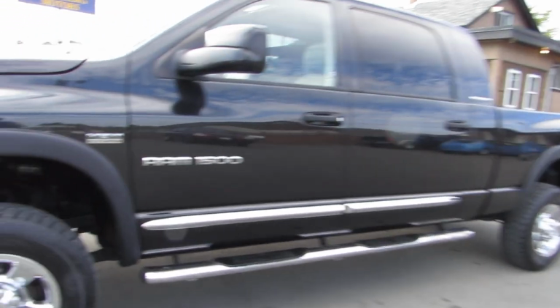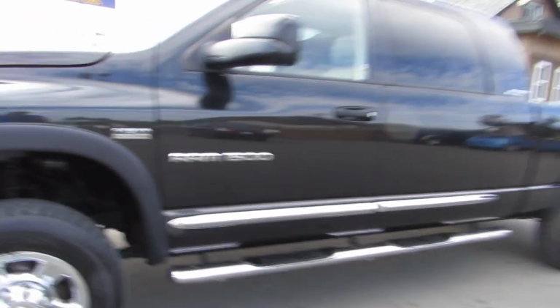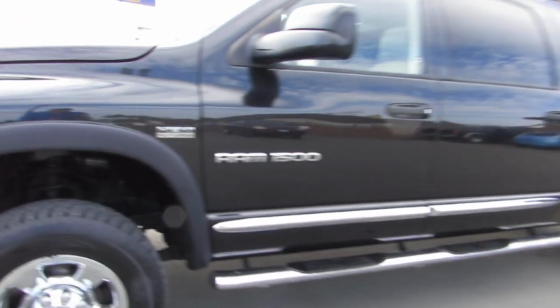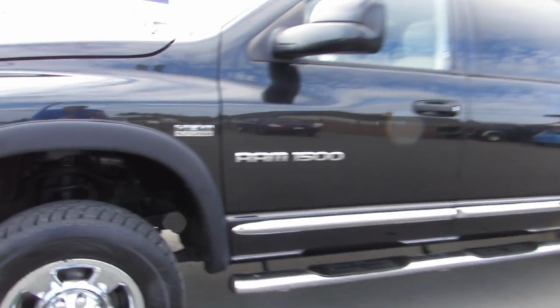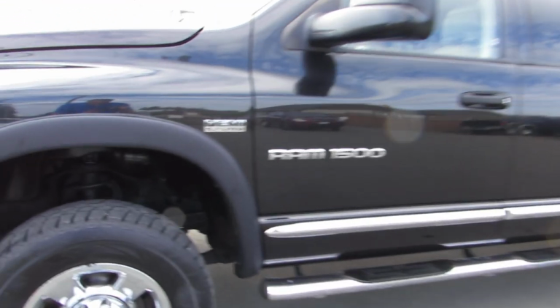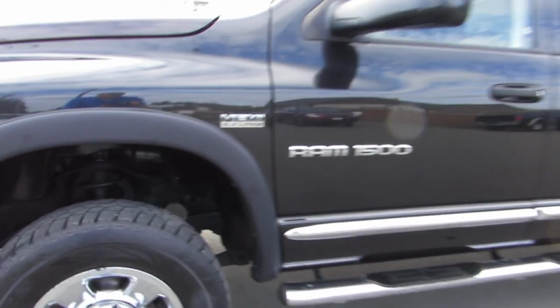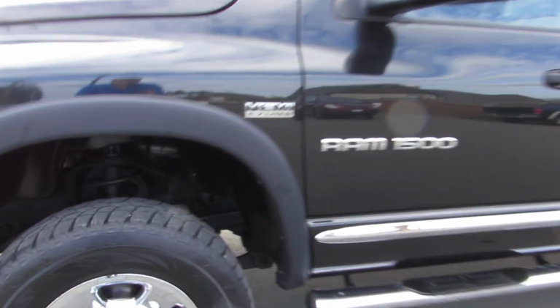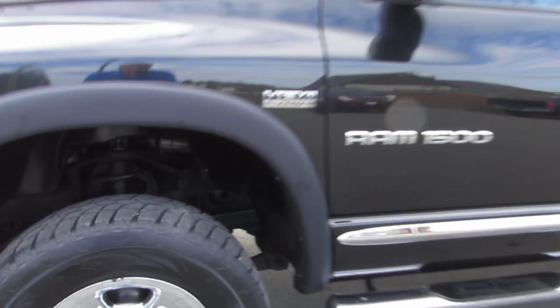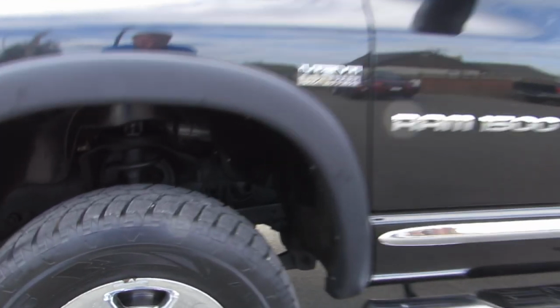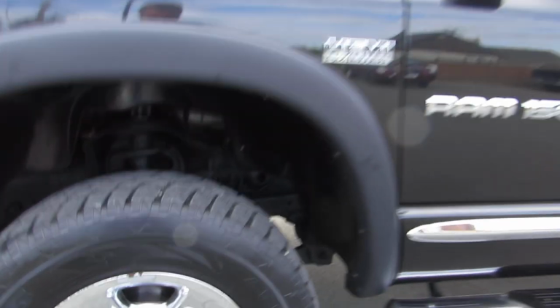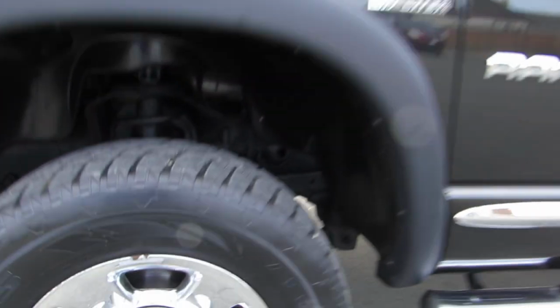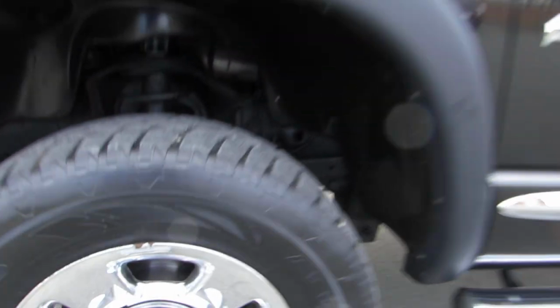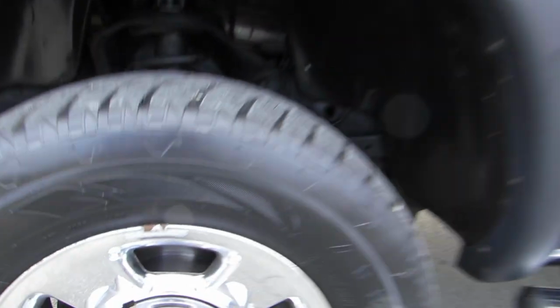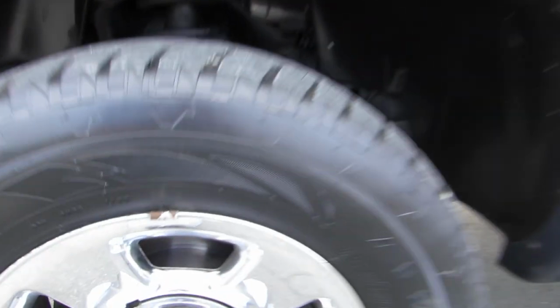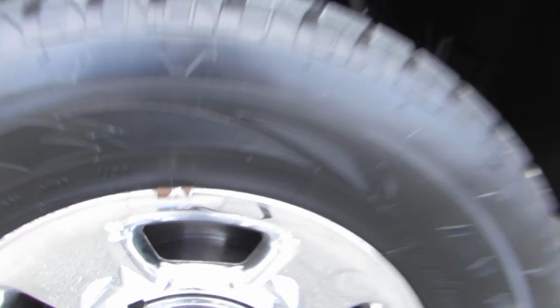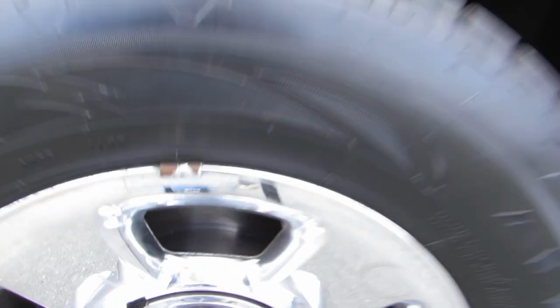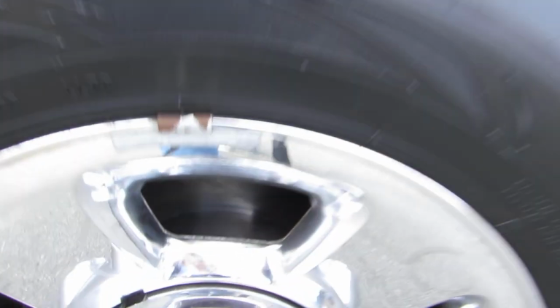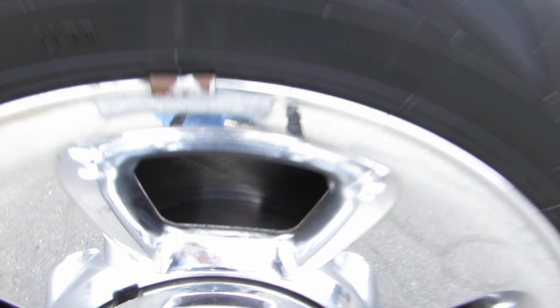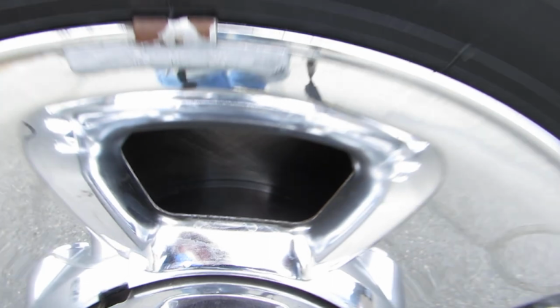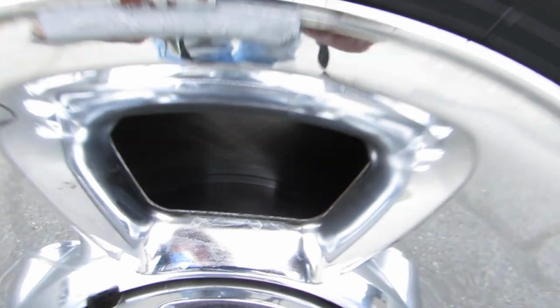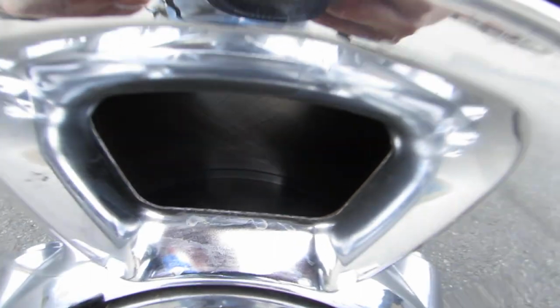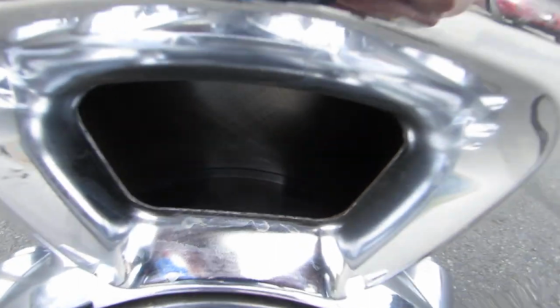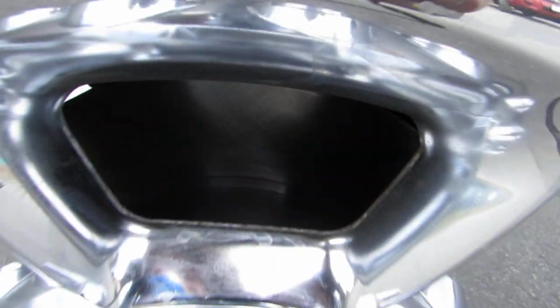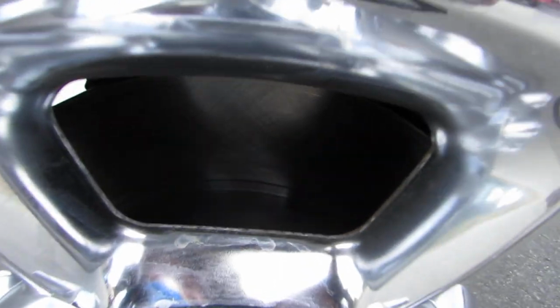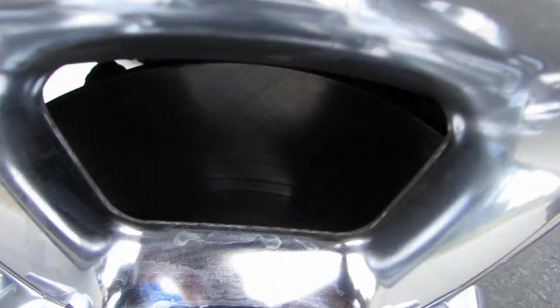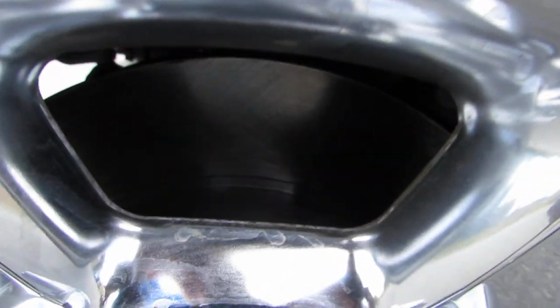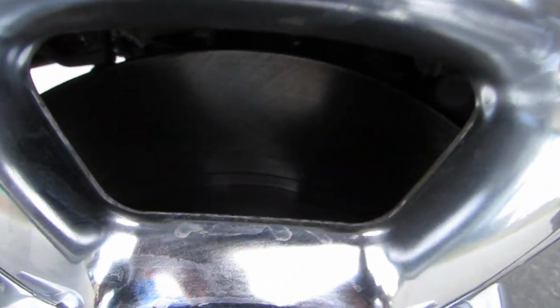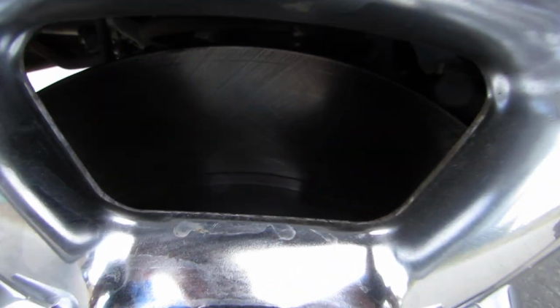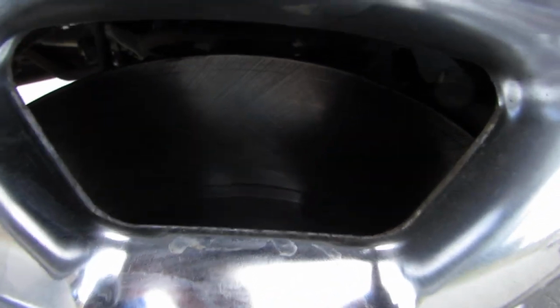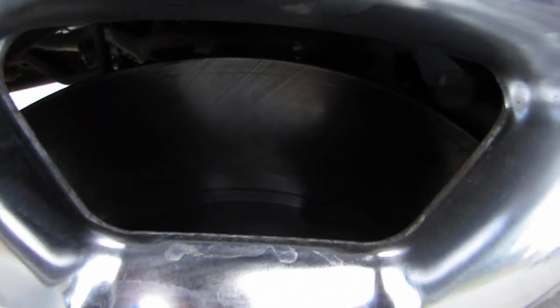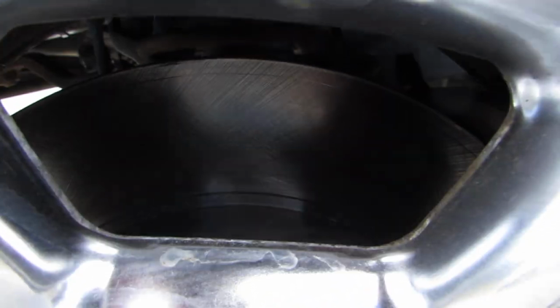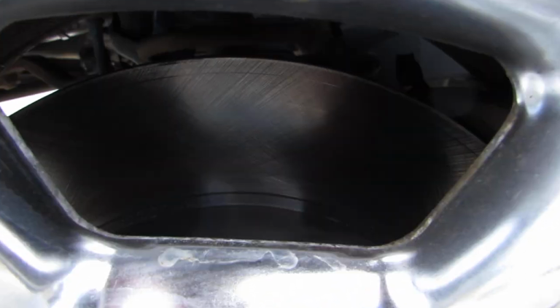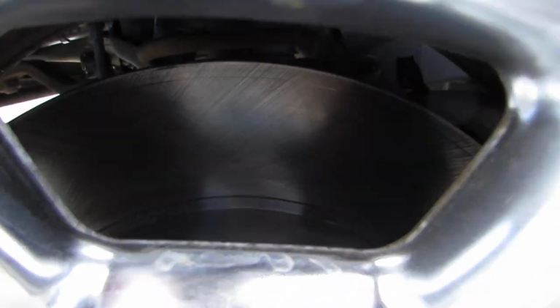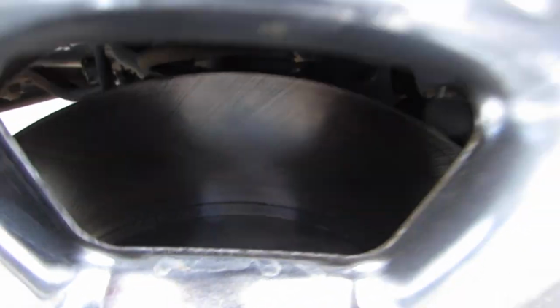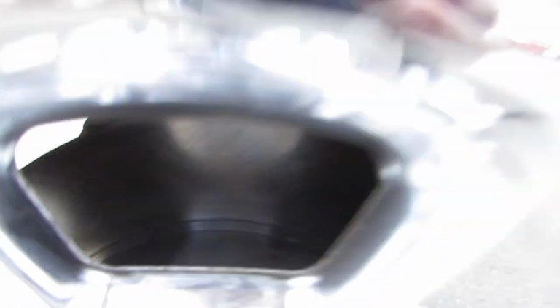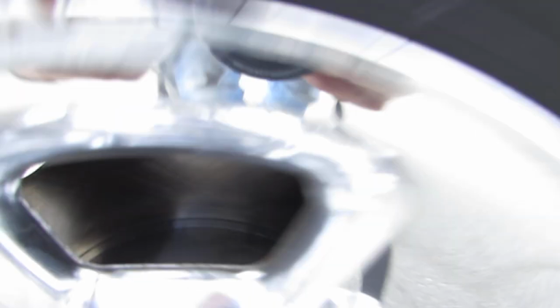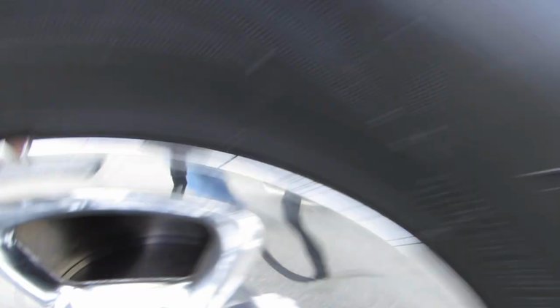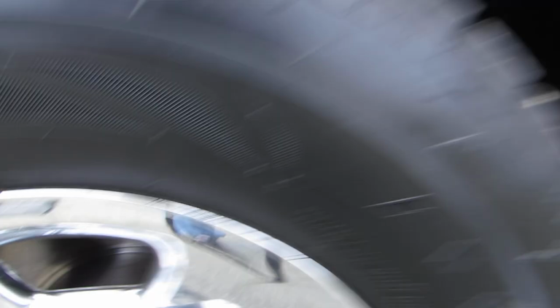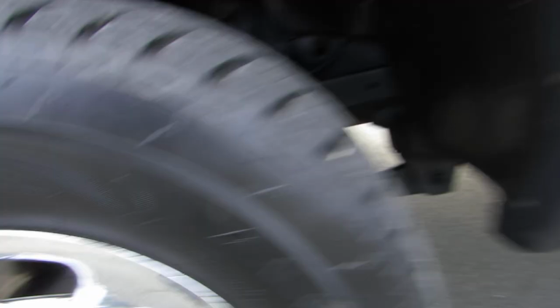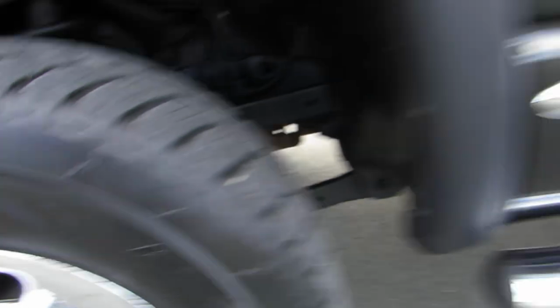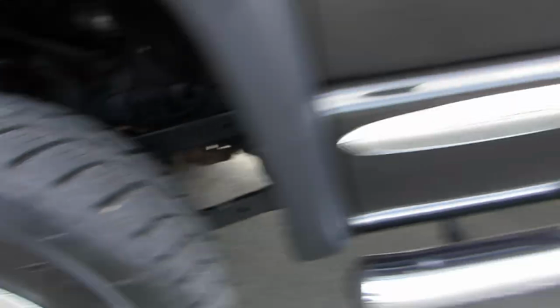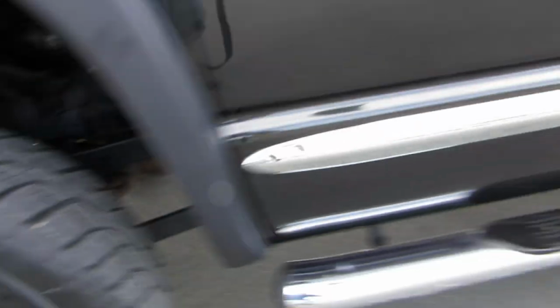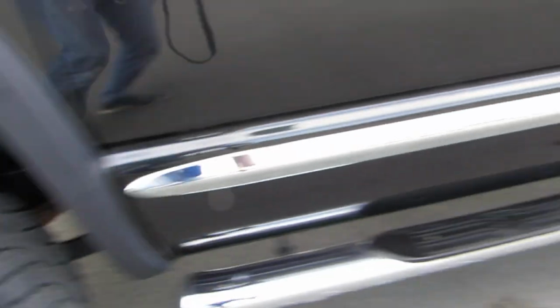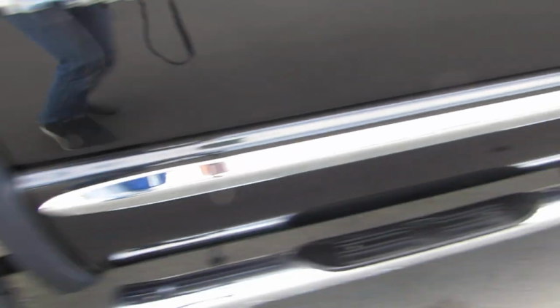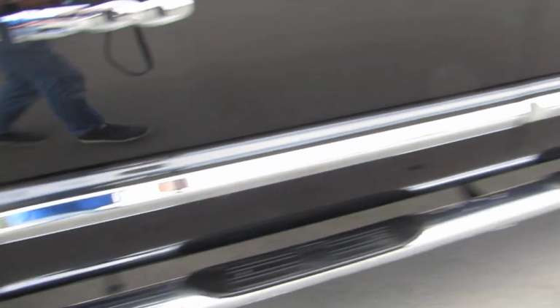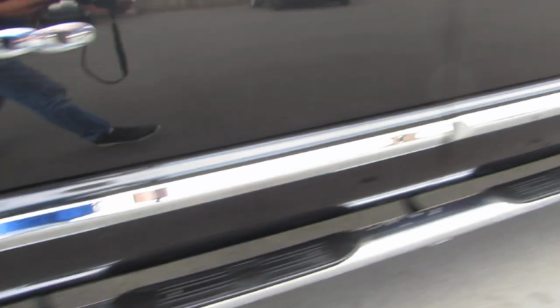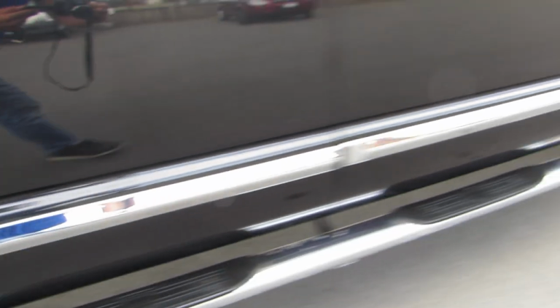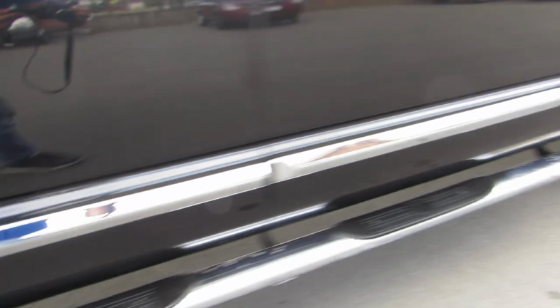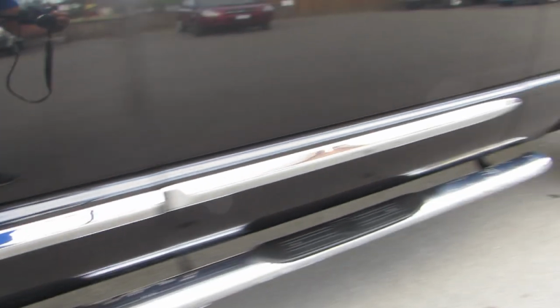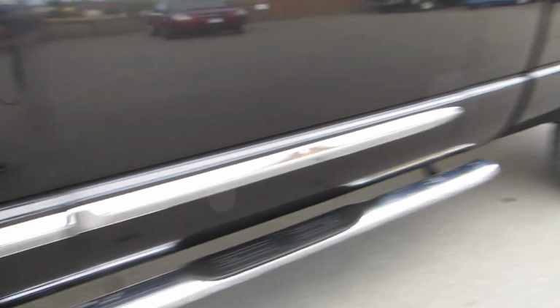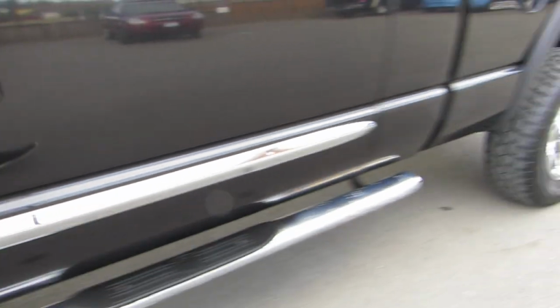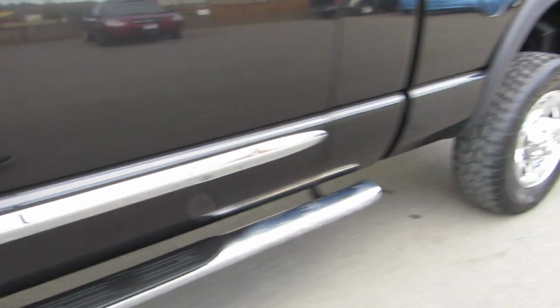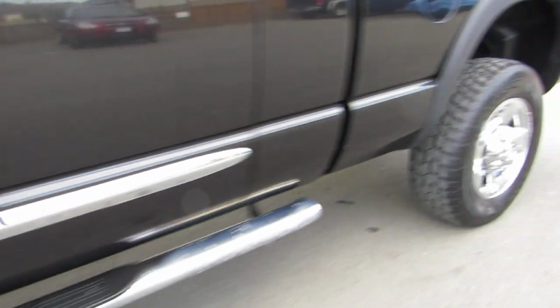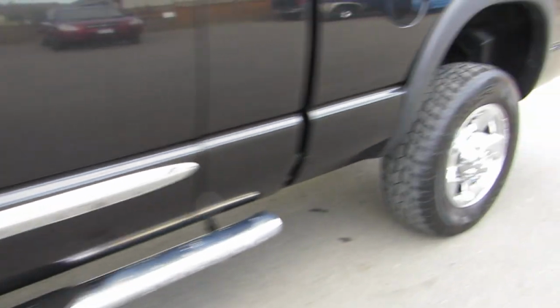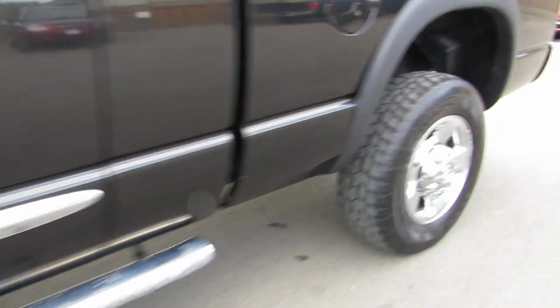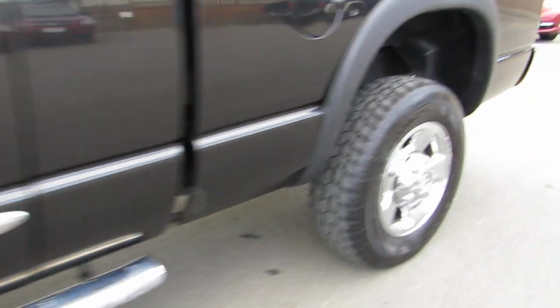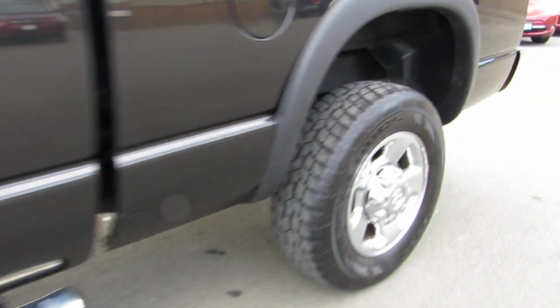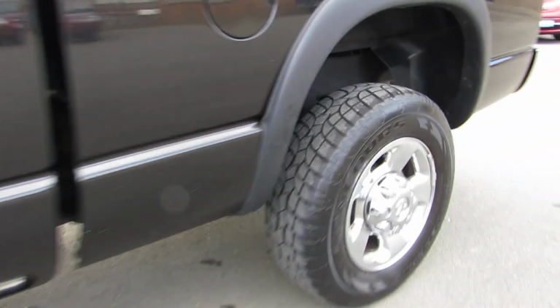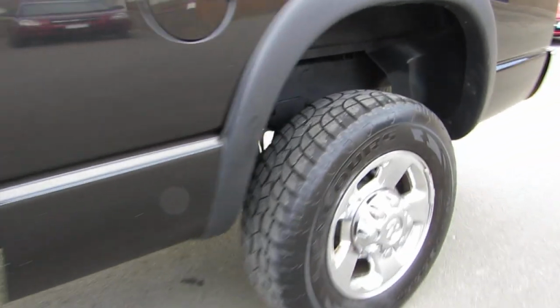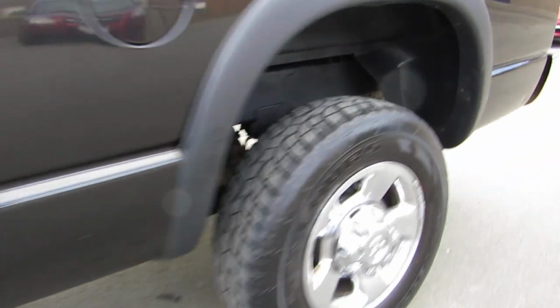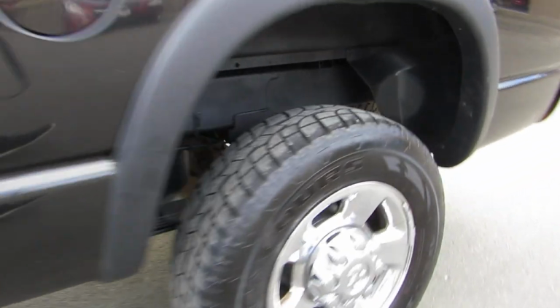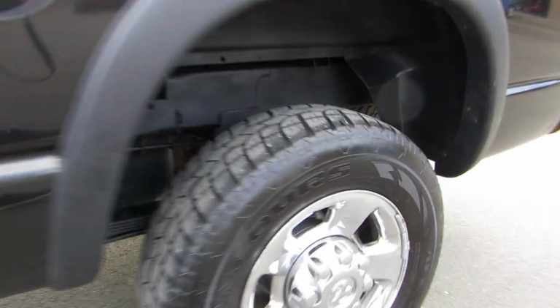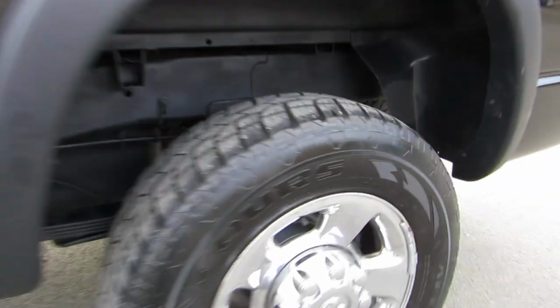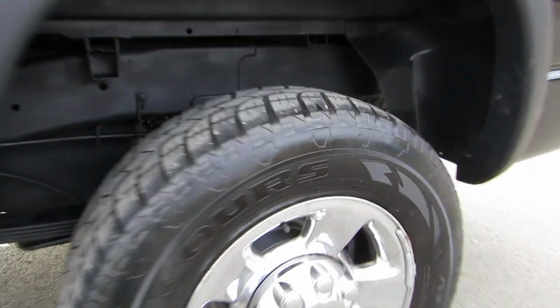You can see the brand new brakes in the front and all brand new brakes in the rear.